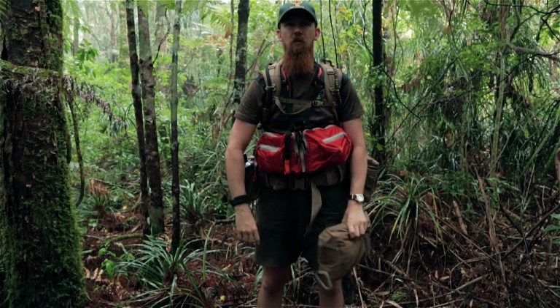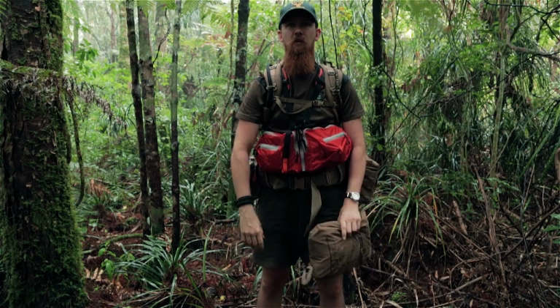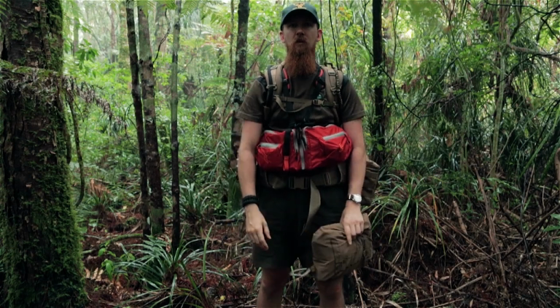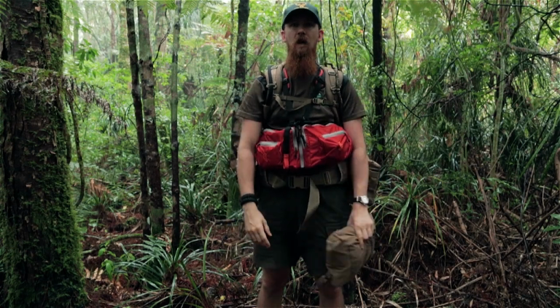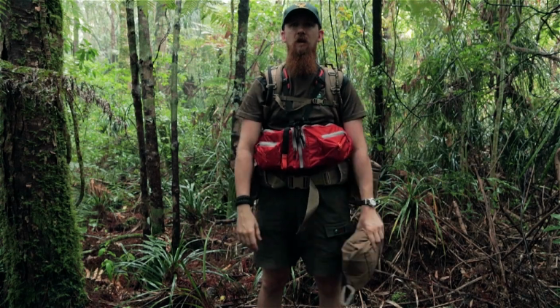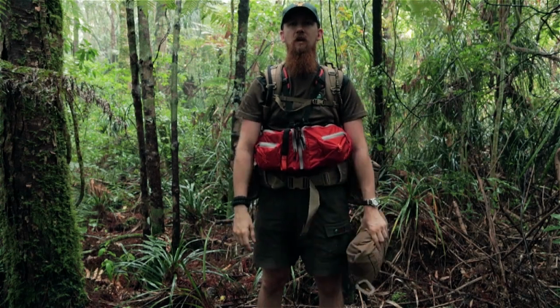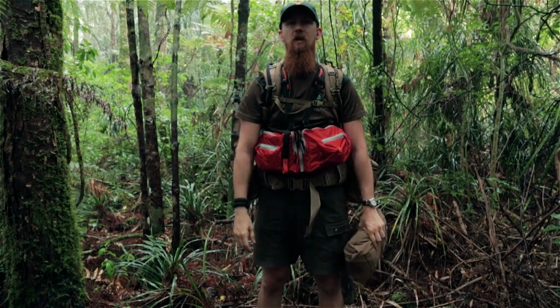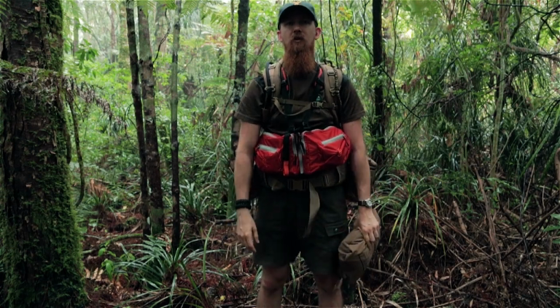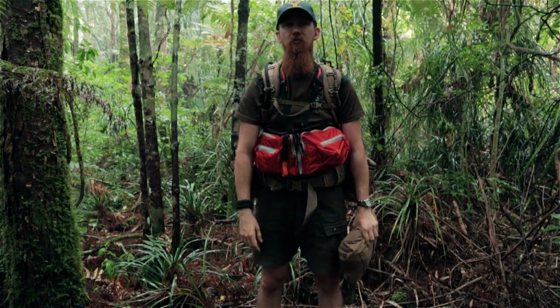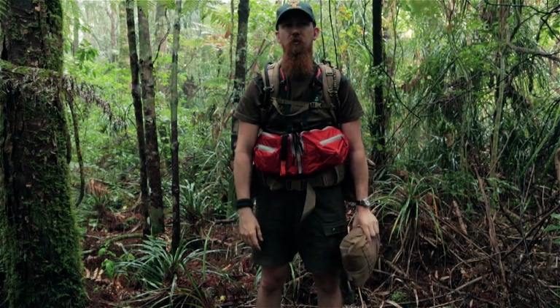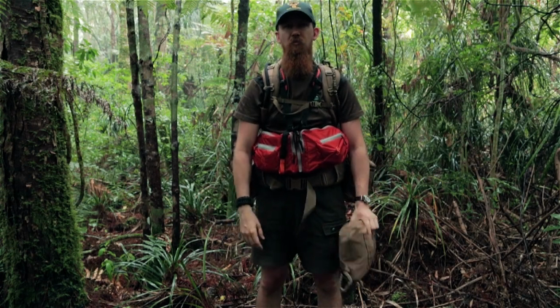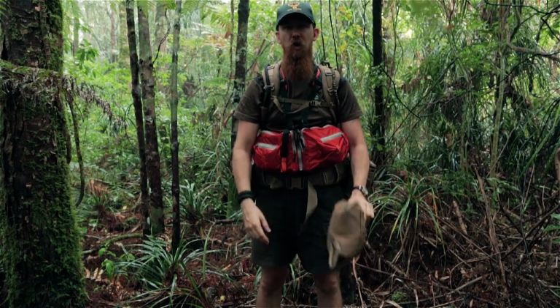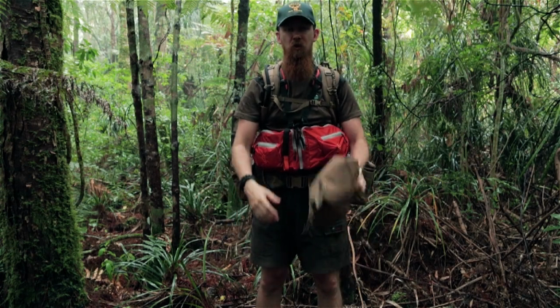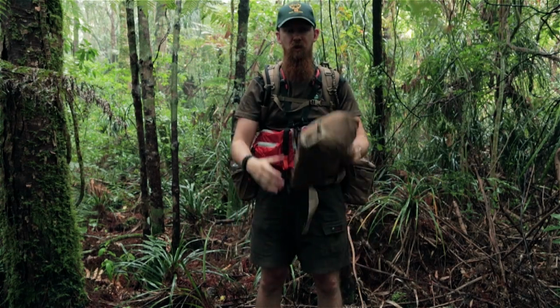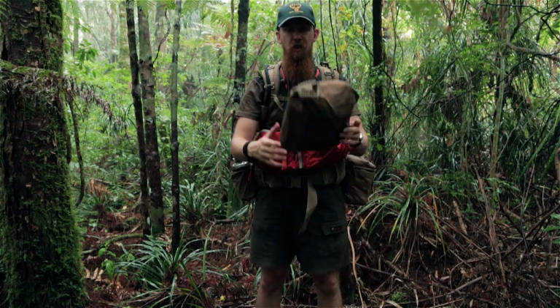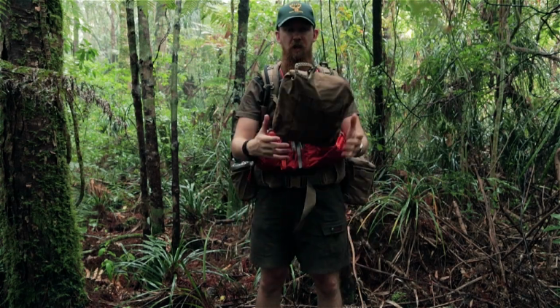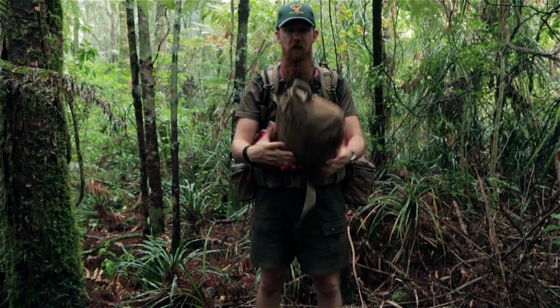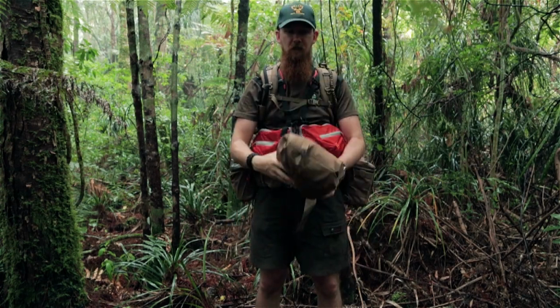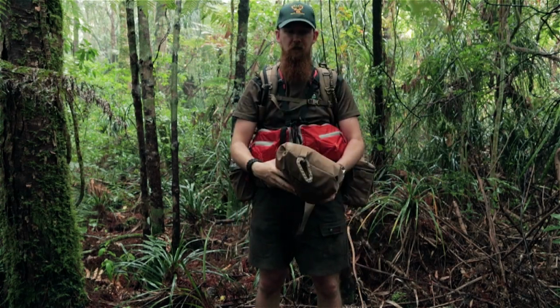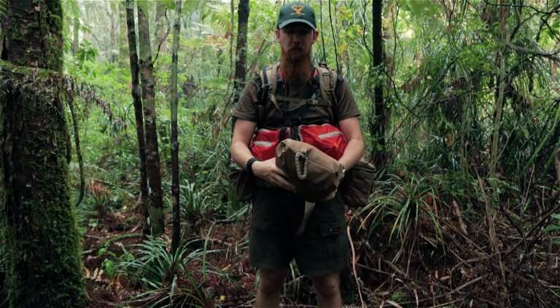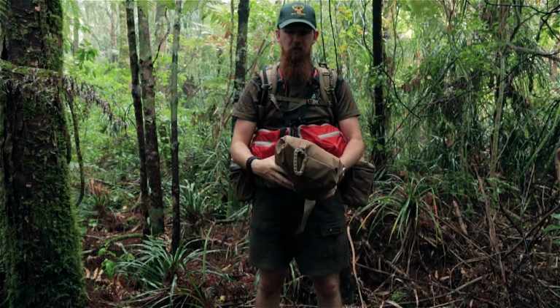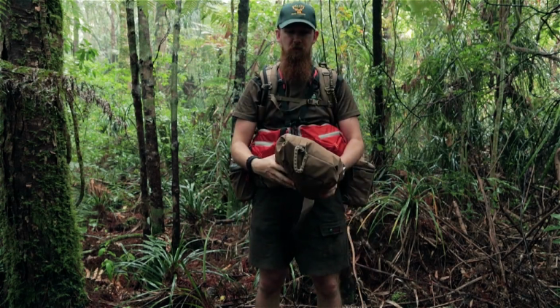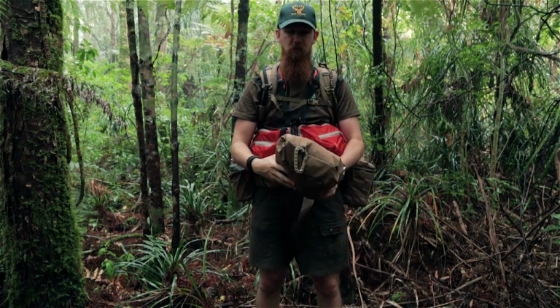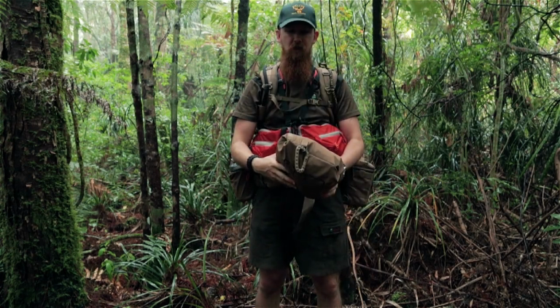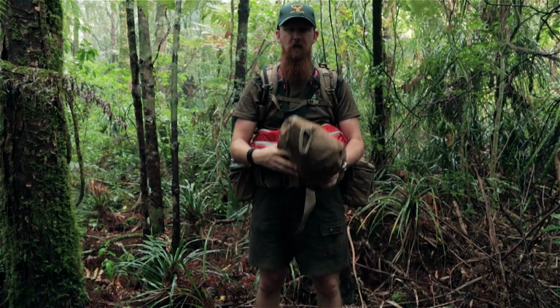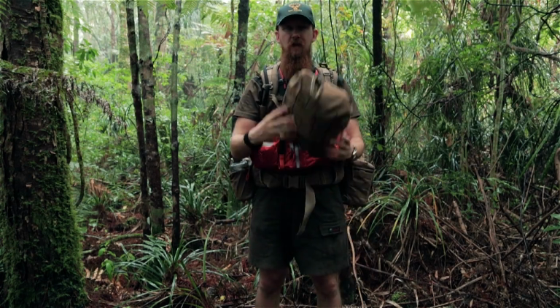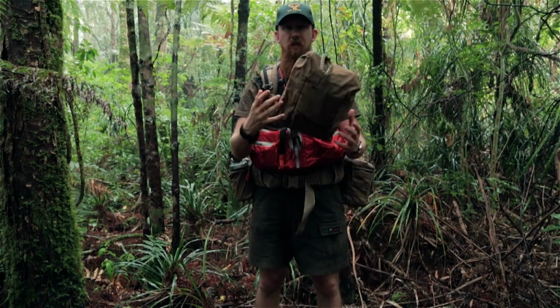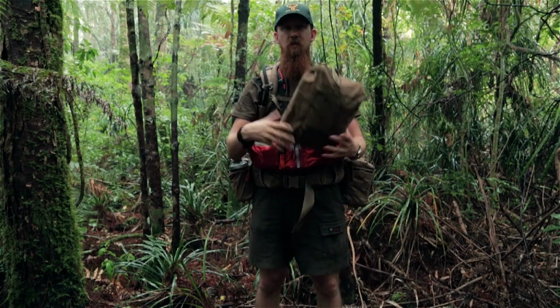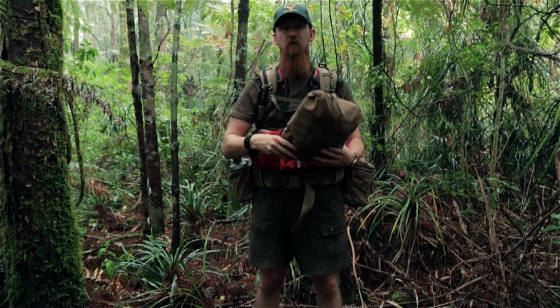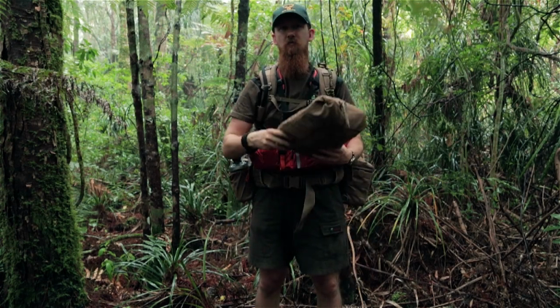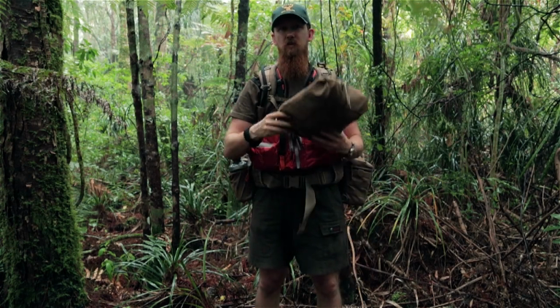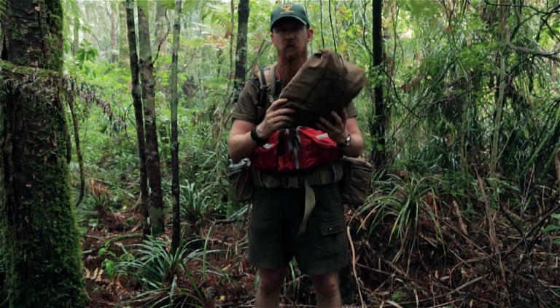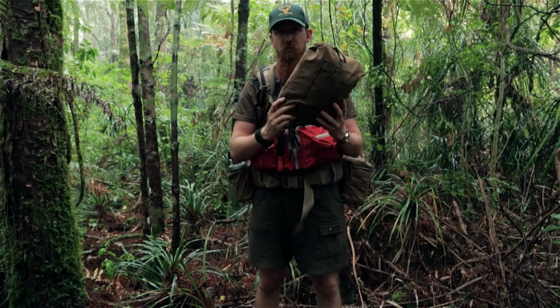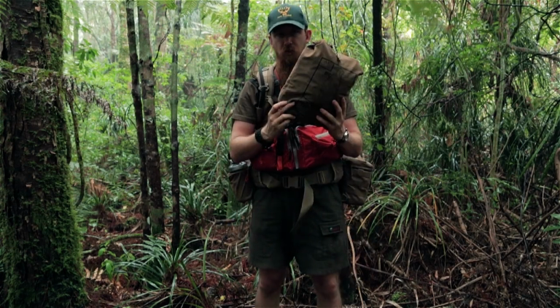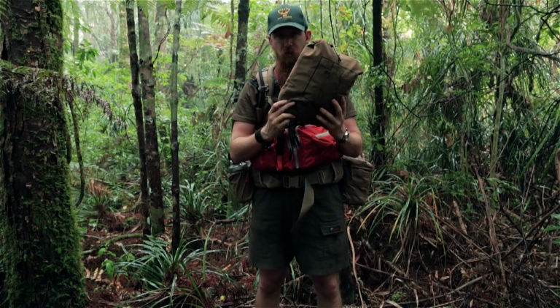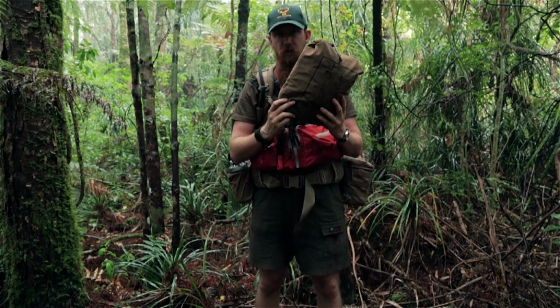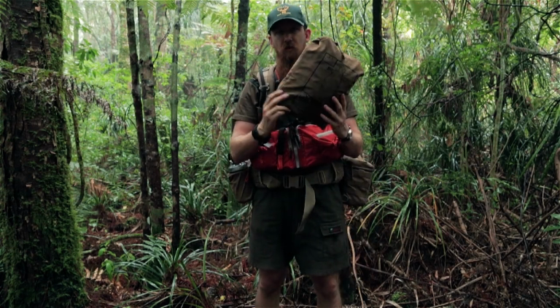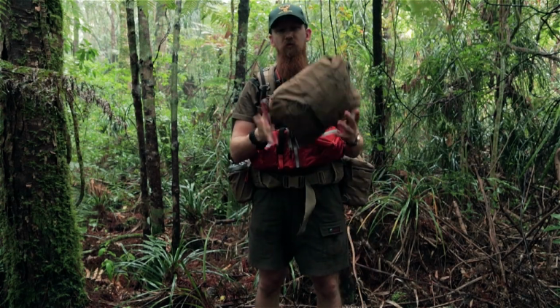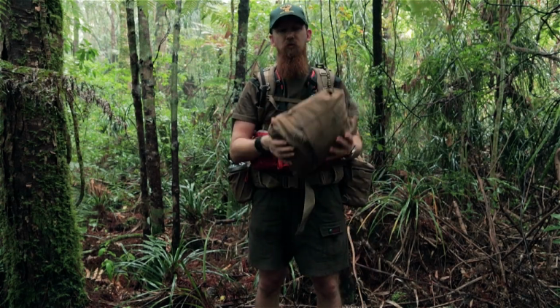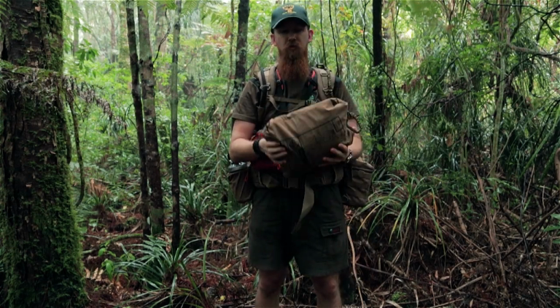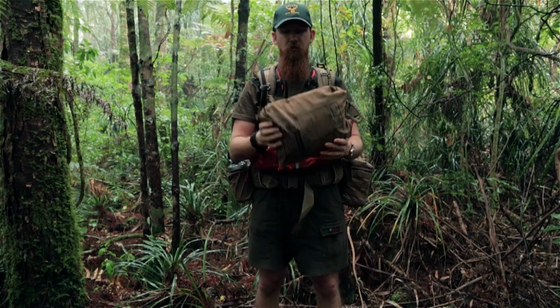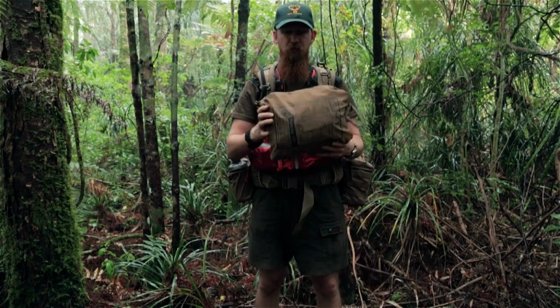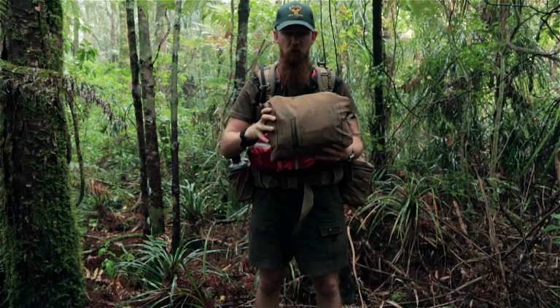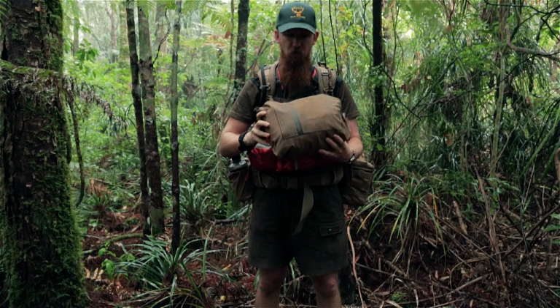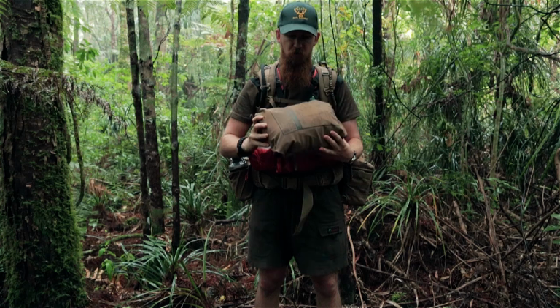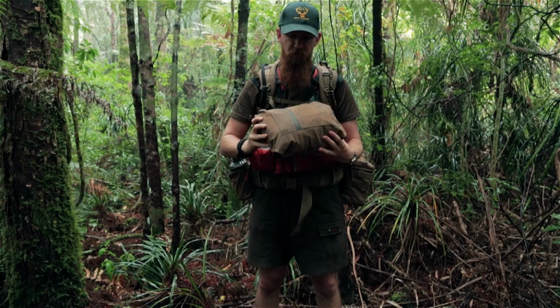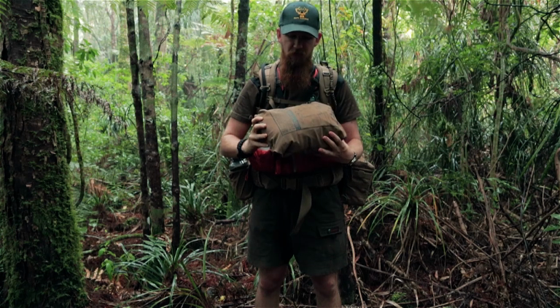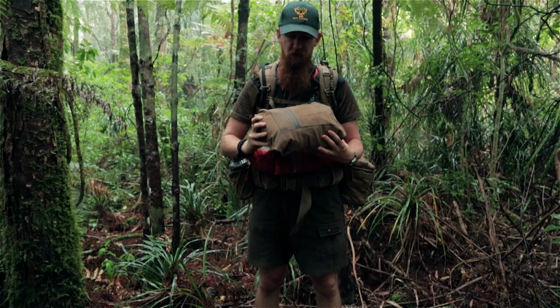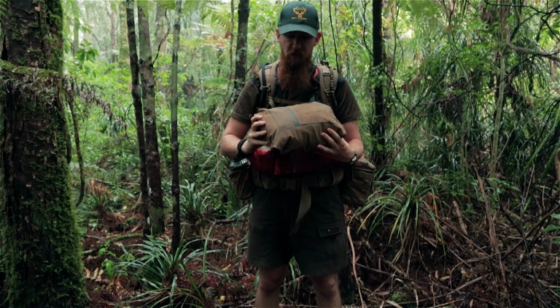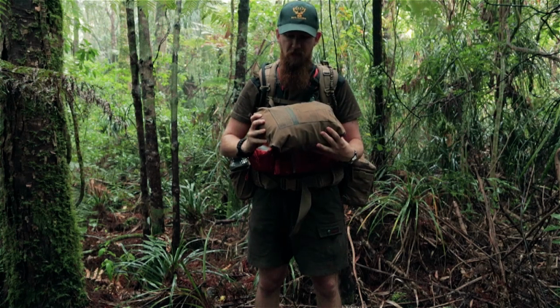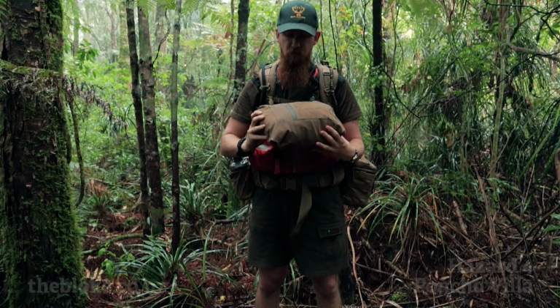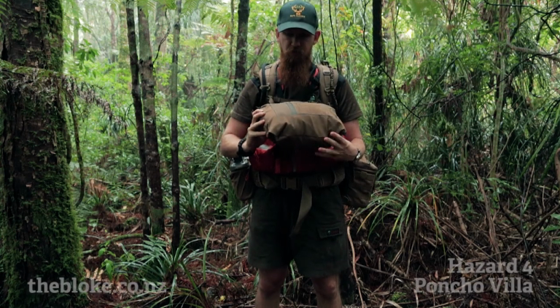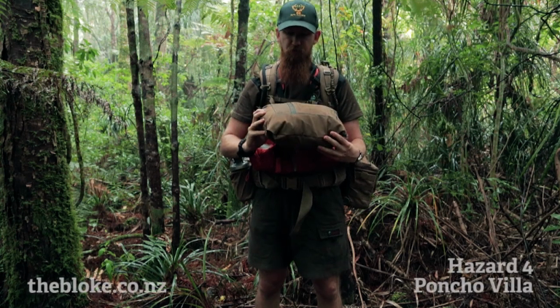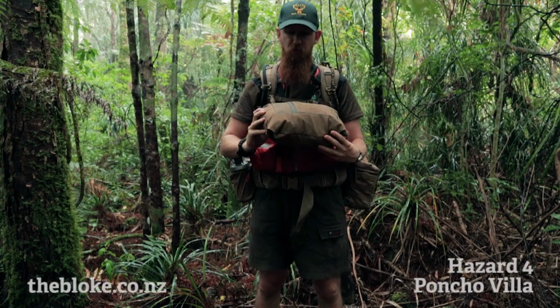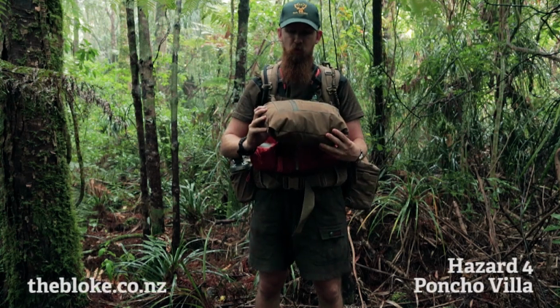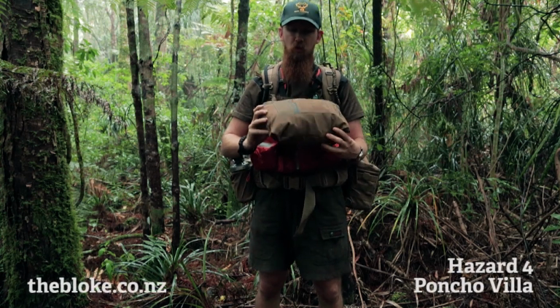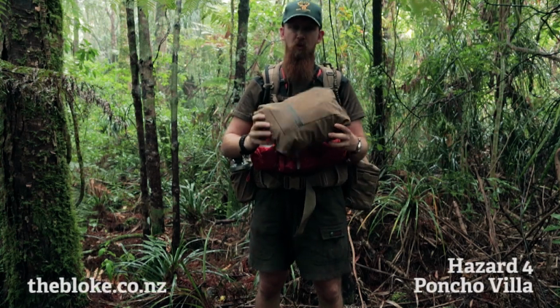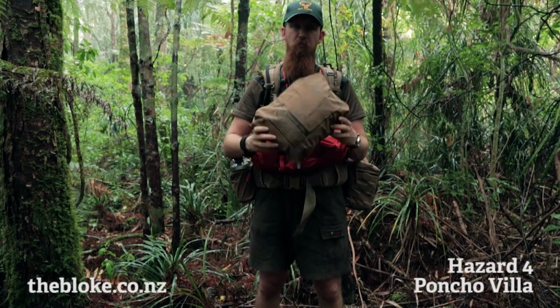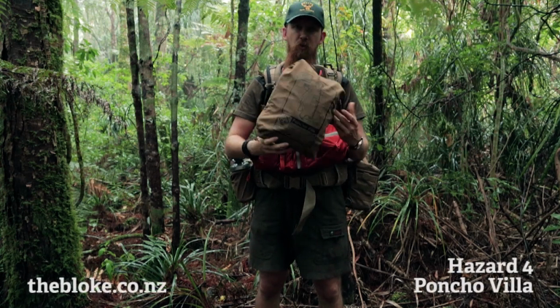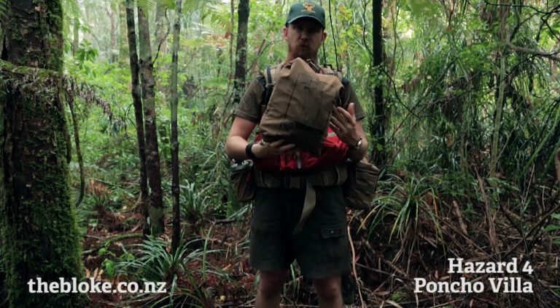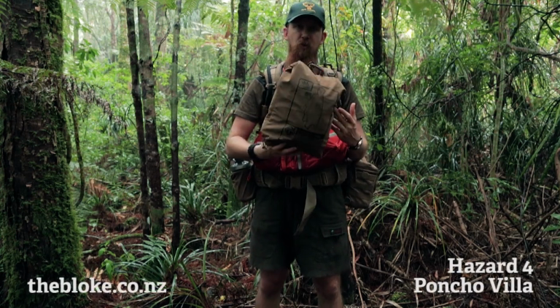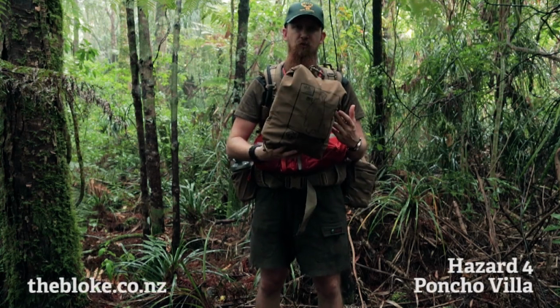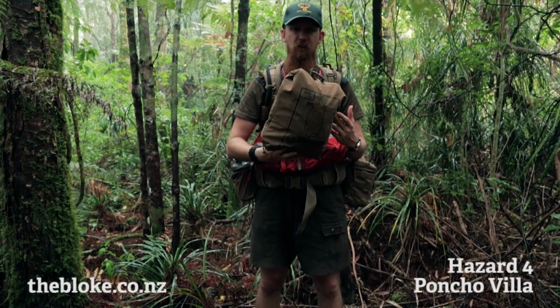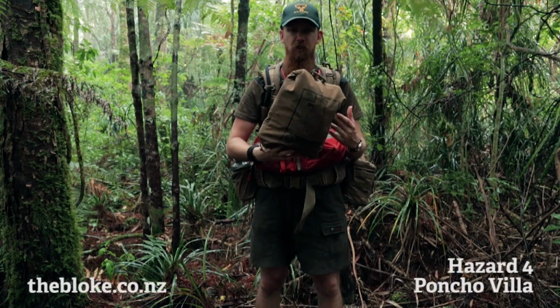Hey there, Kerry from The Bloke, and today I'm just going to give you a quick overview of the Hazard 4 Poncho Villa.